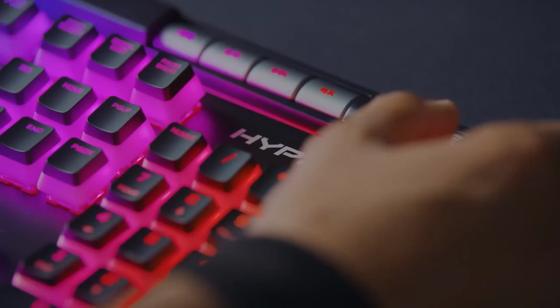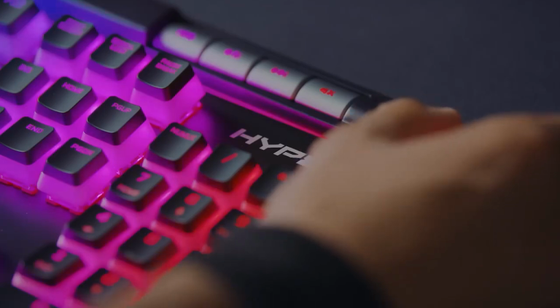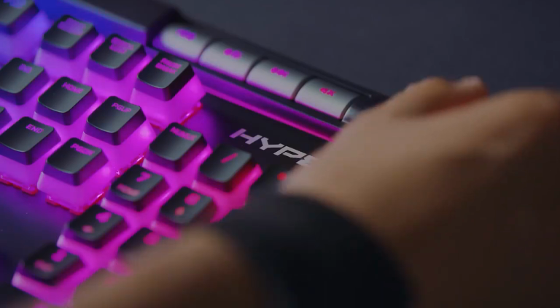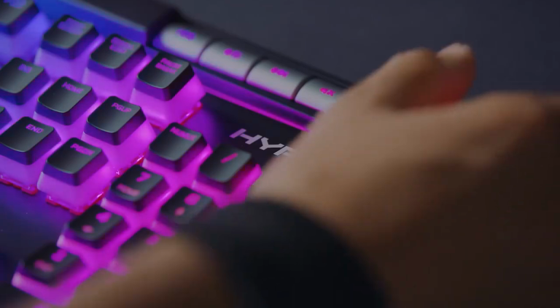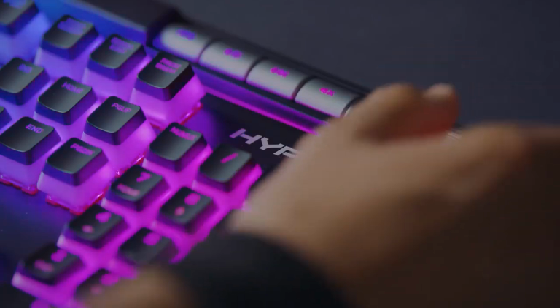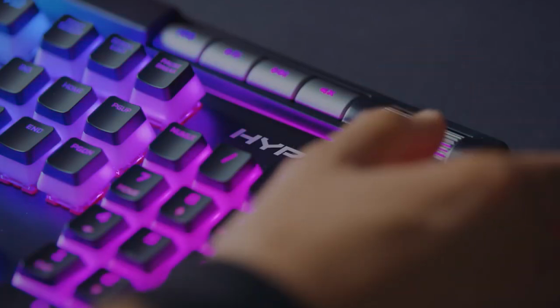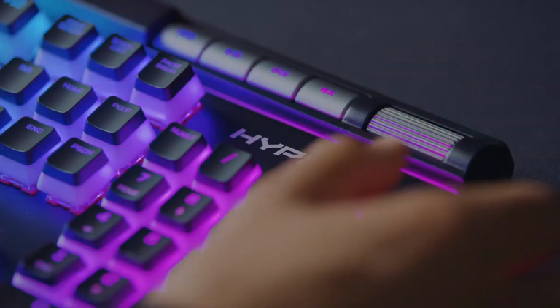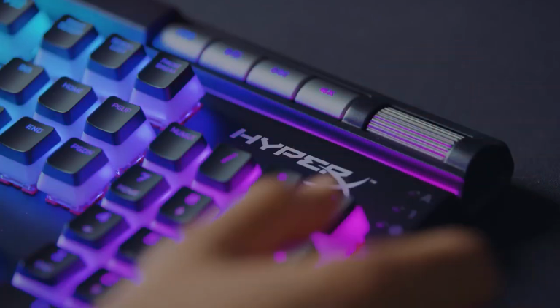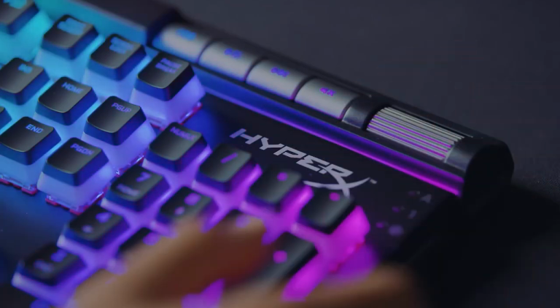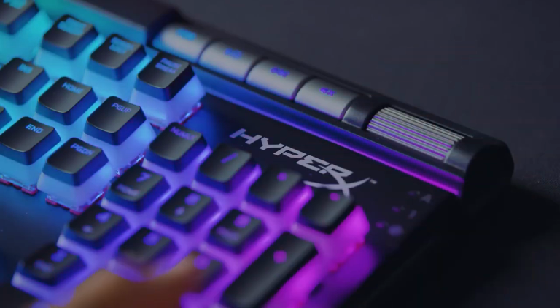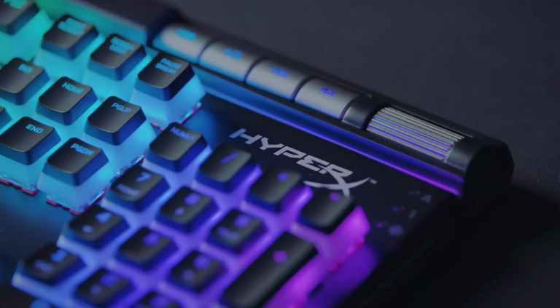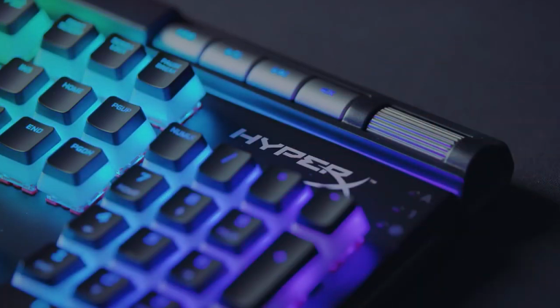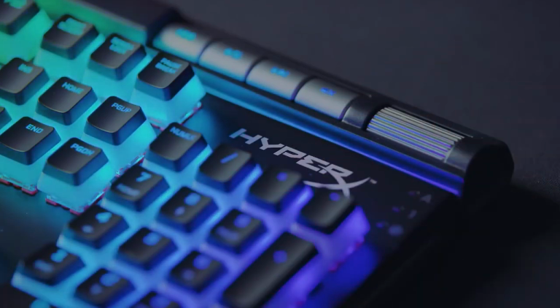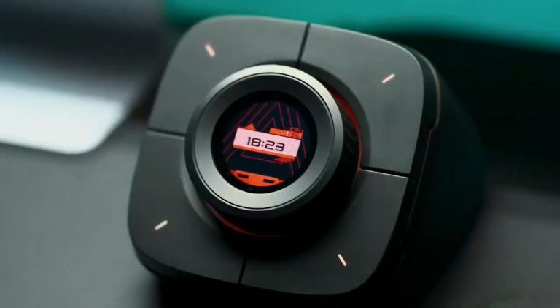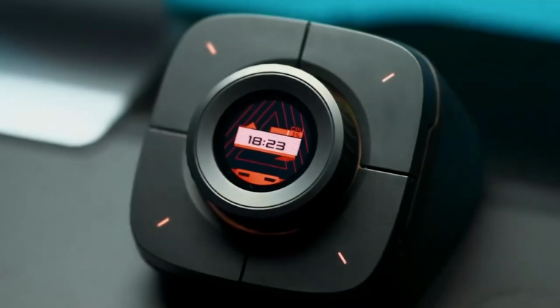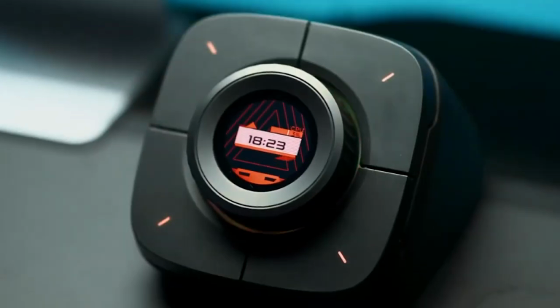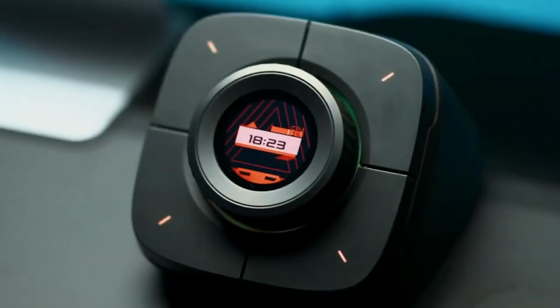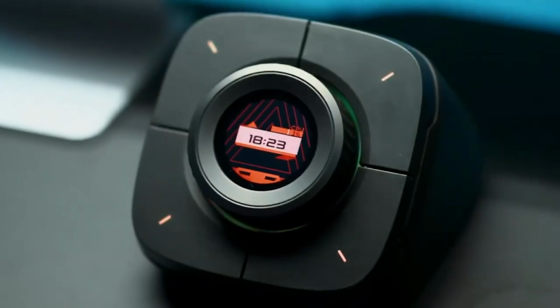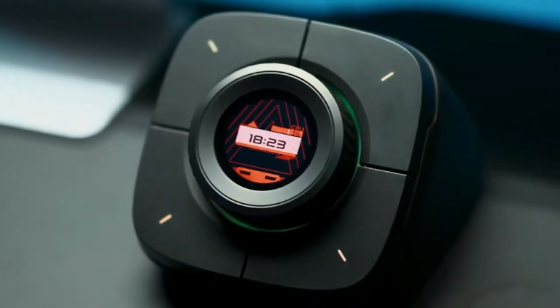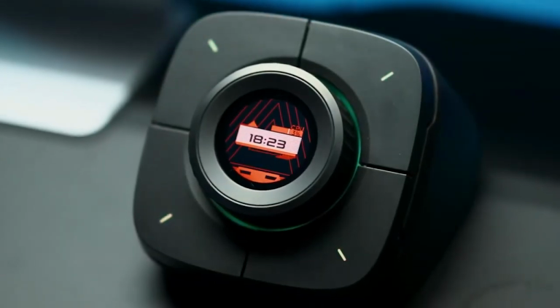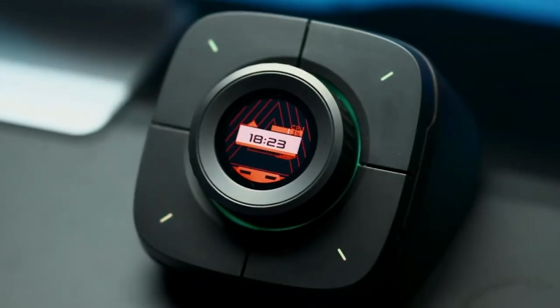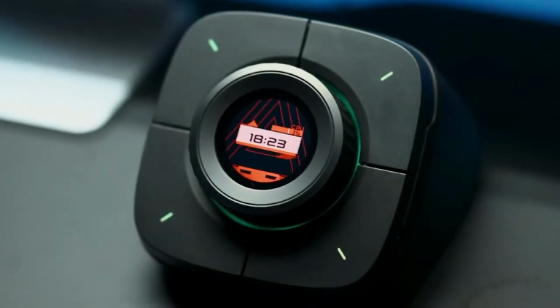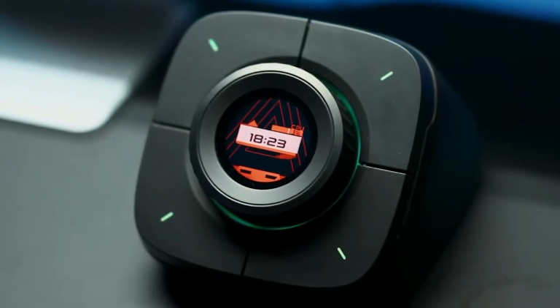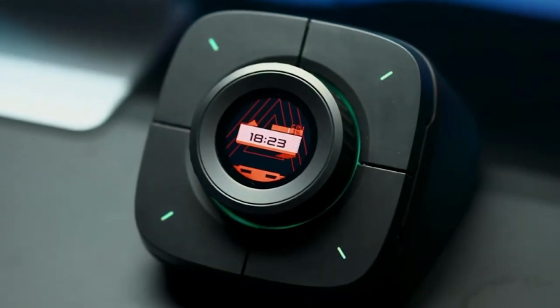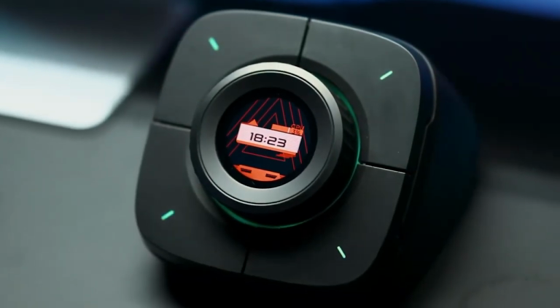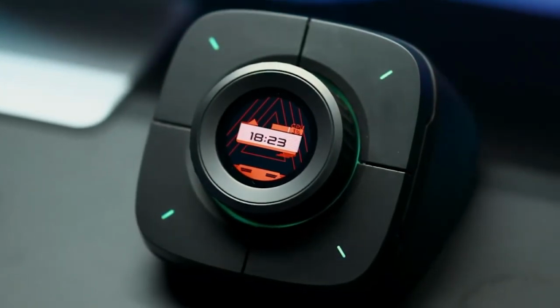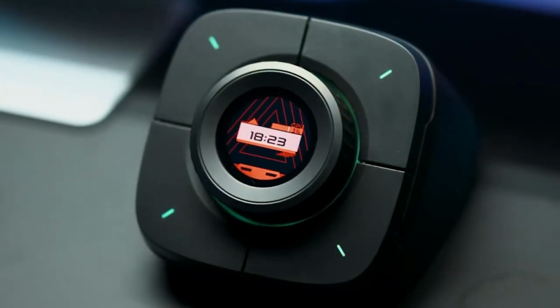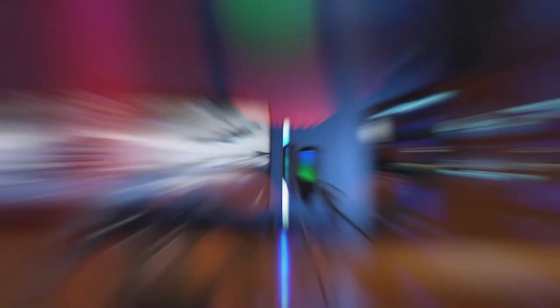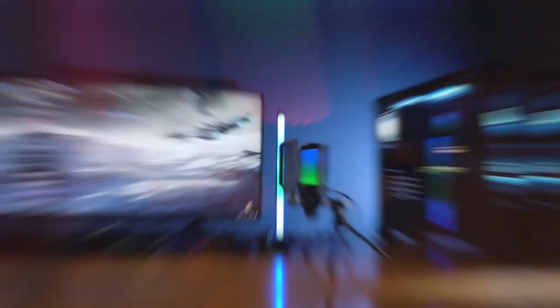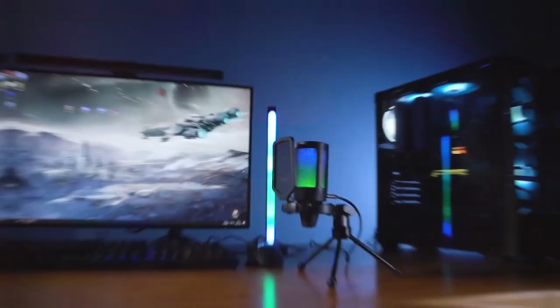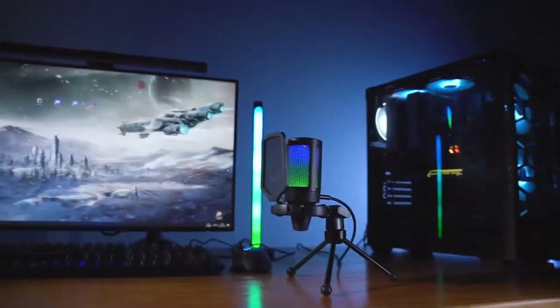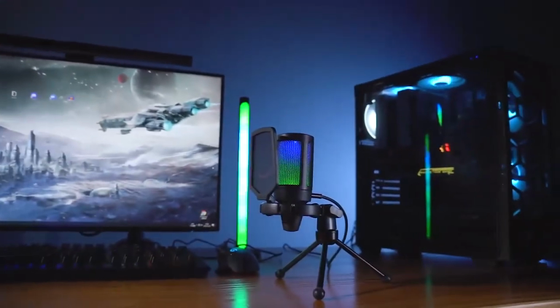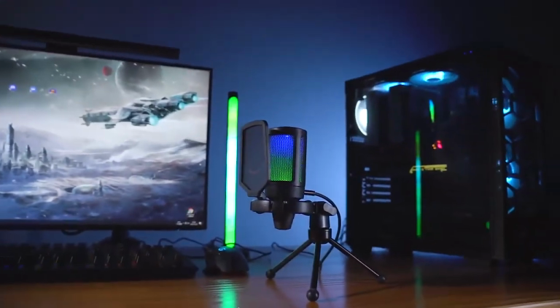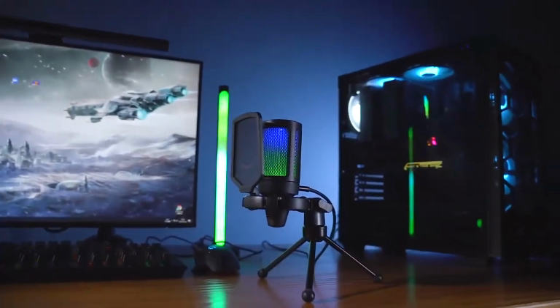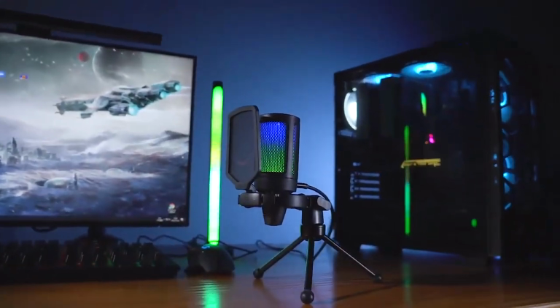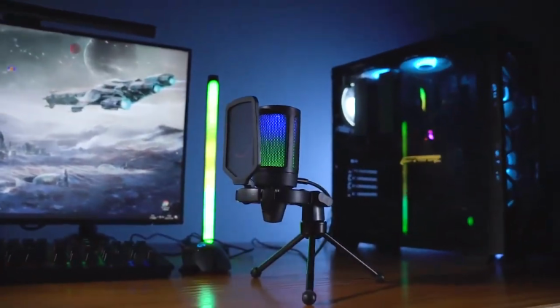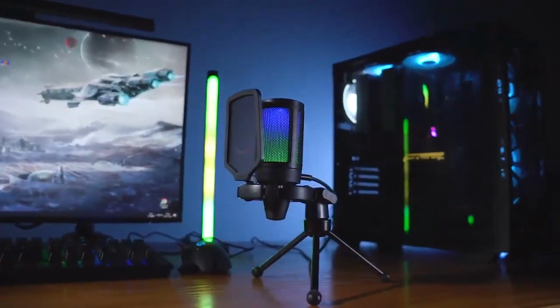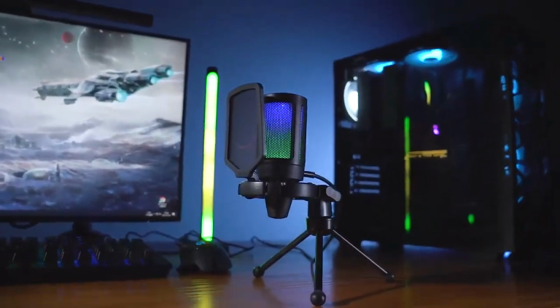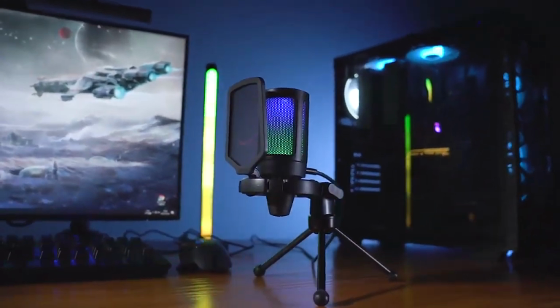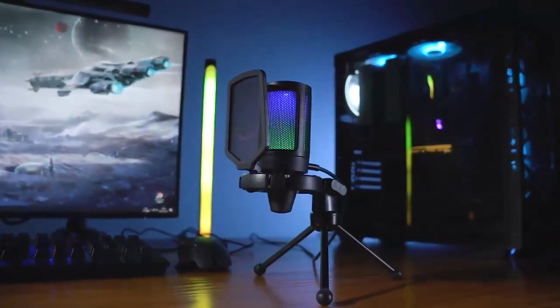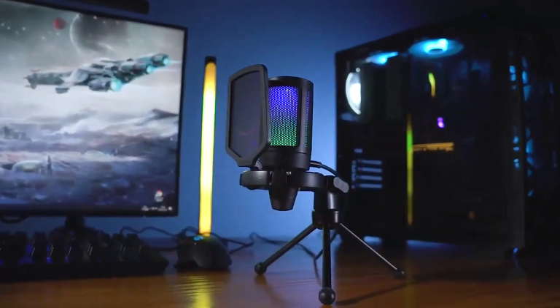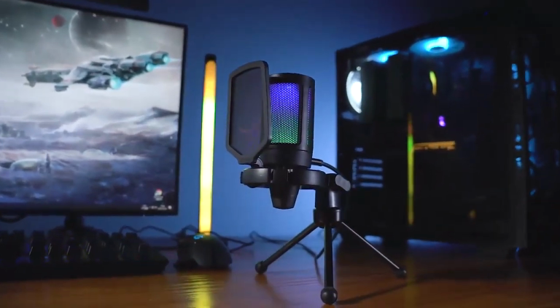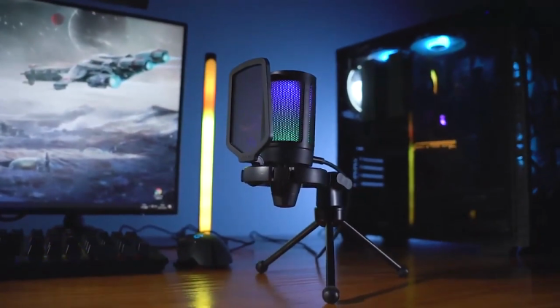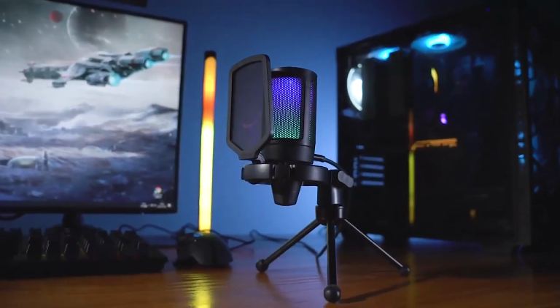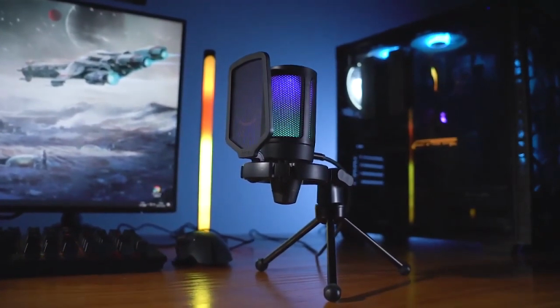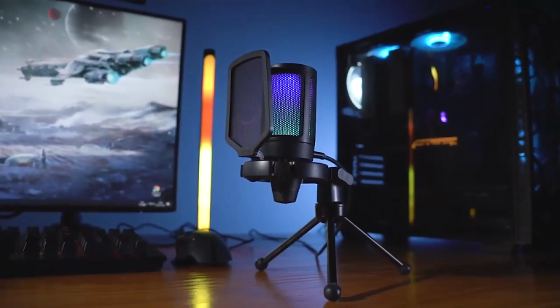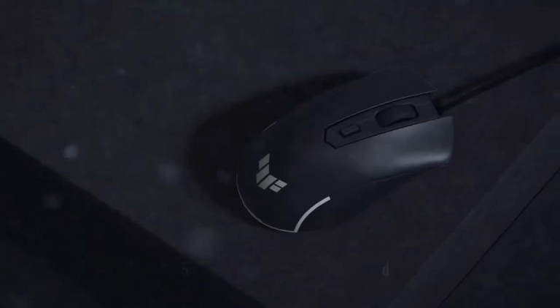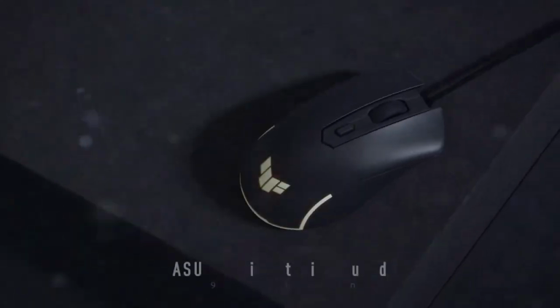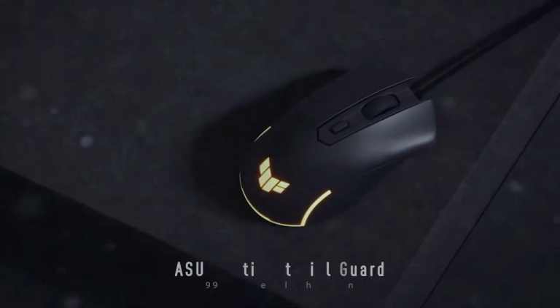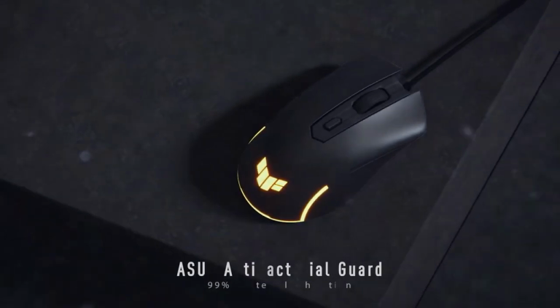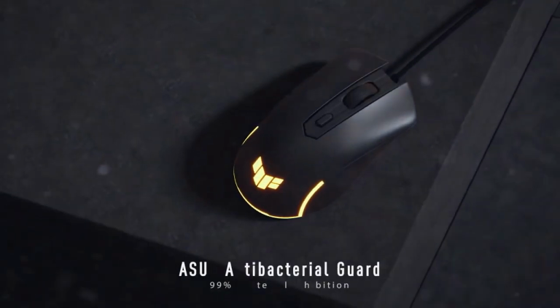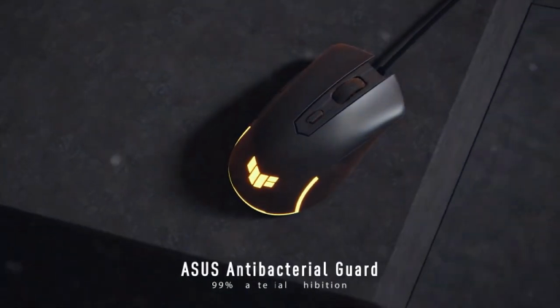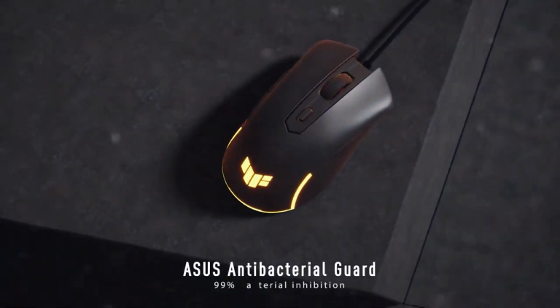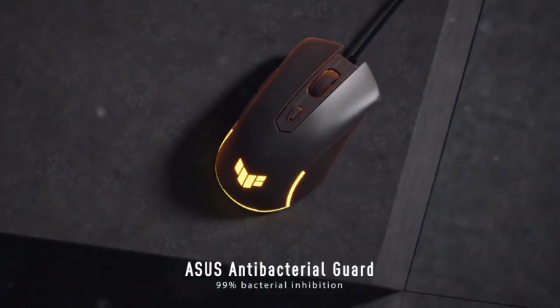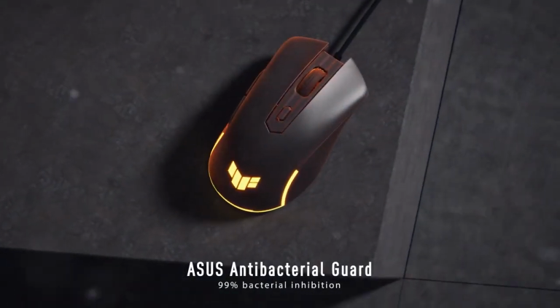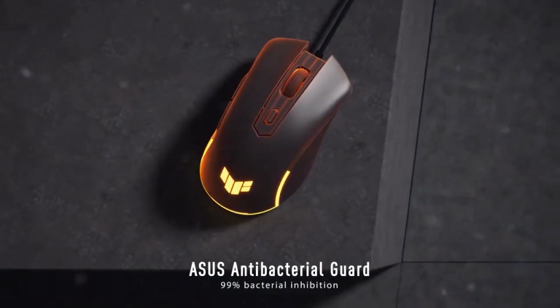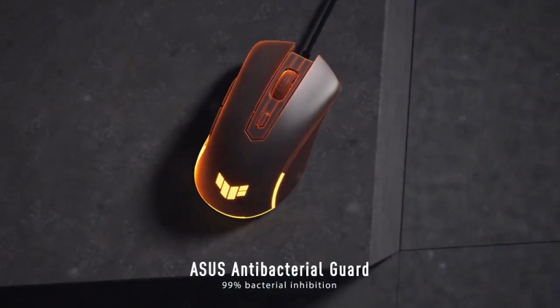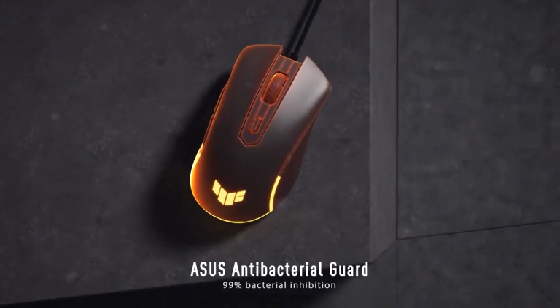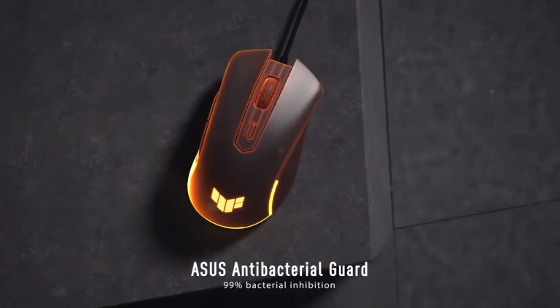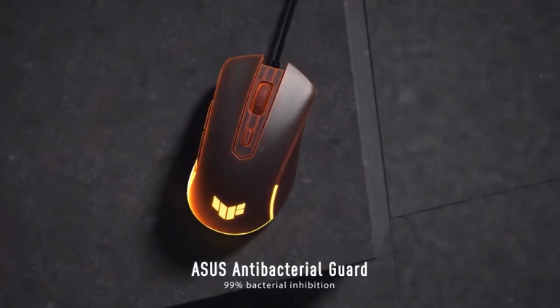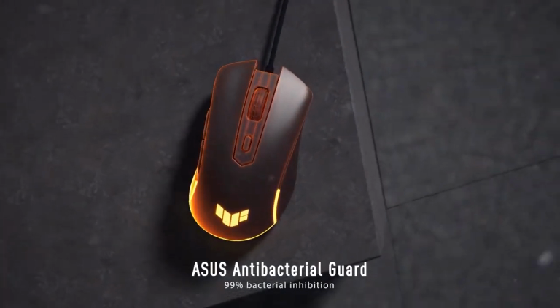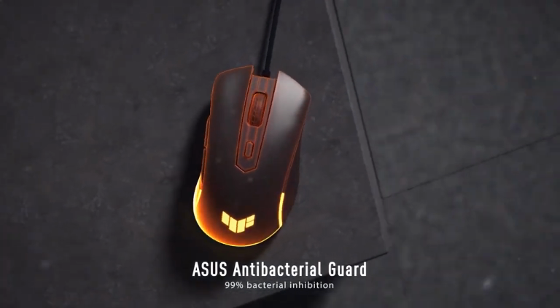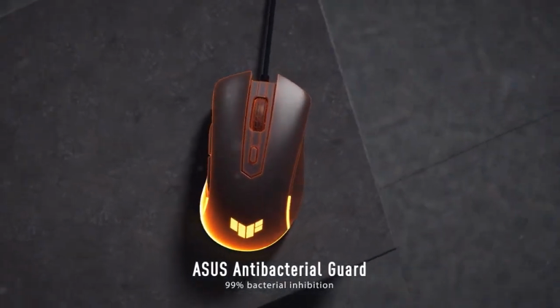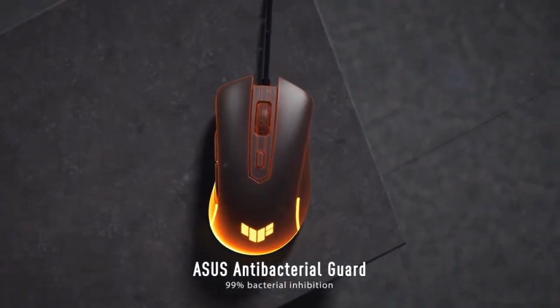Hey guys, we are back with a set of coolest gaming accessories for your PC. So buckle up, let's roll!